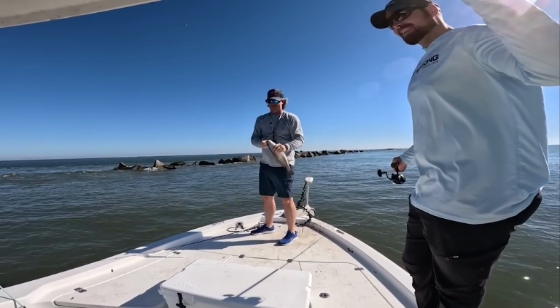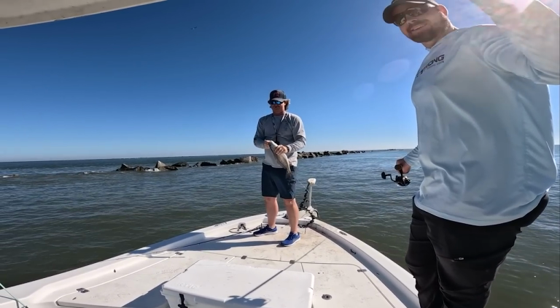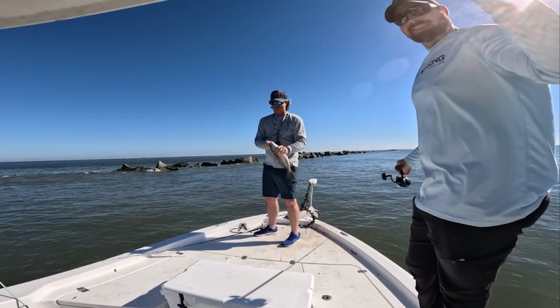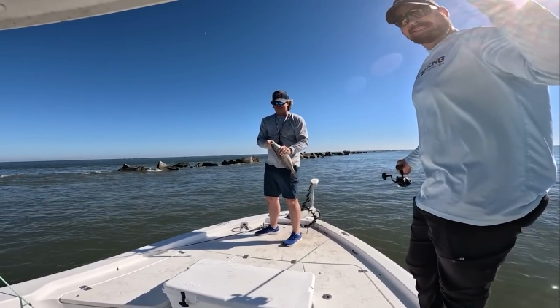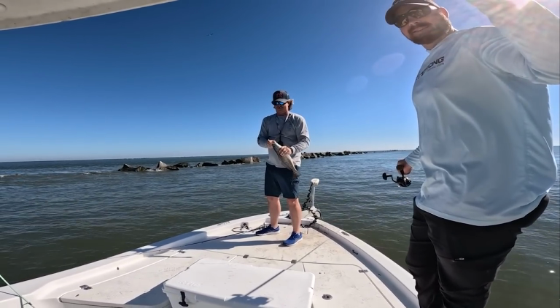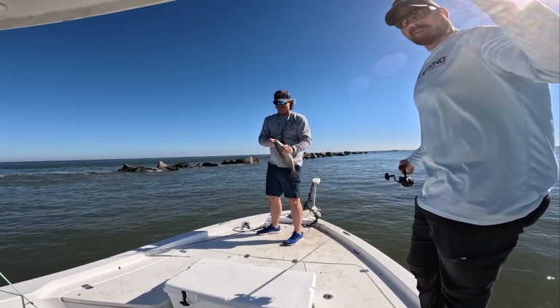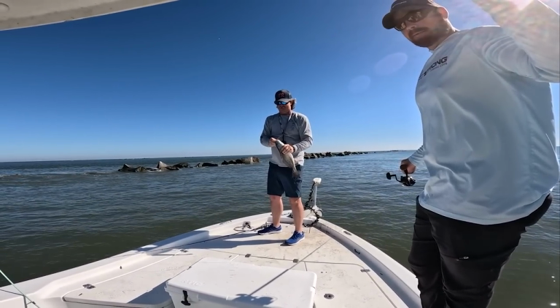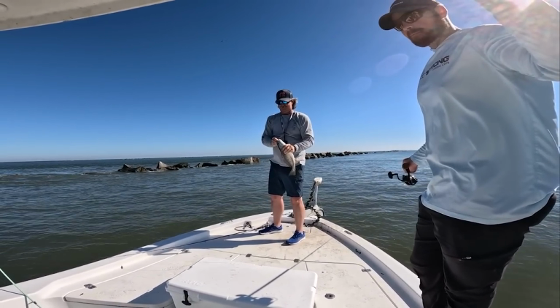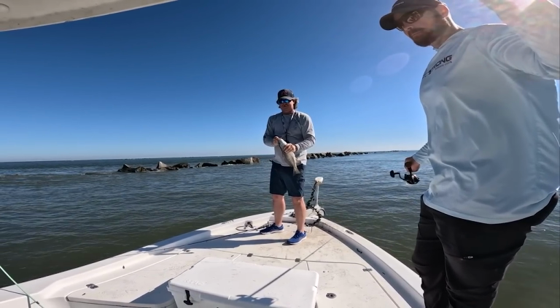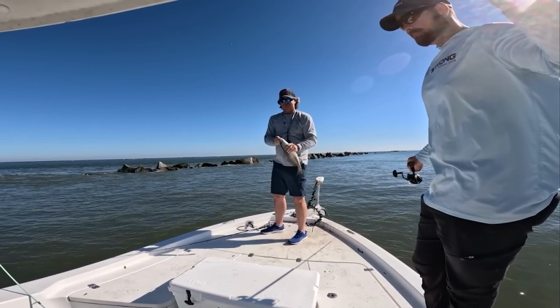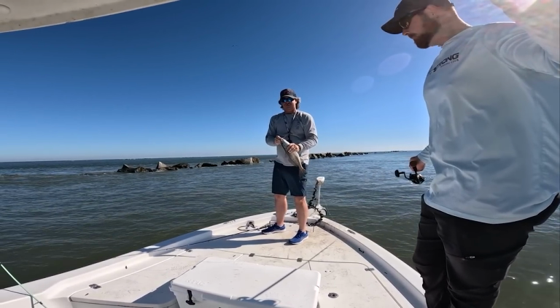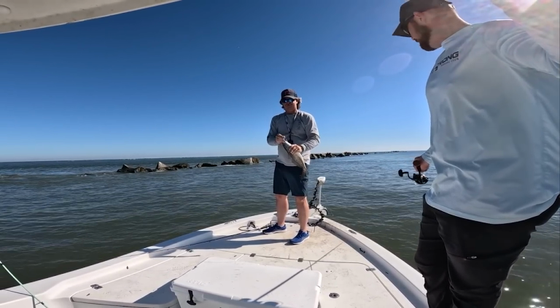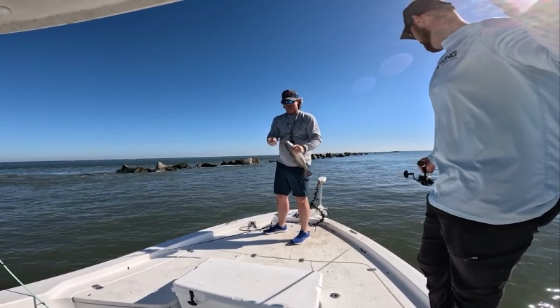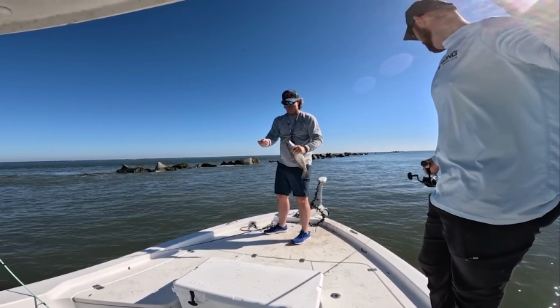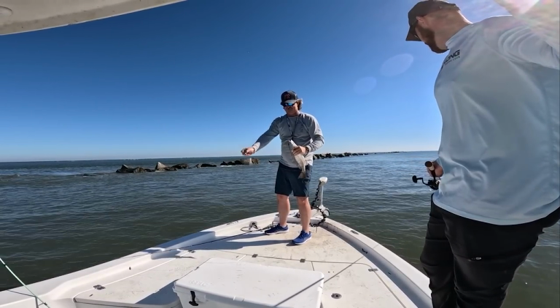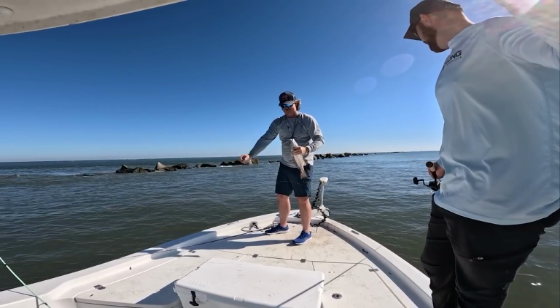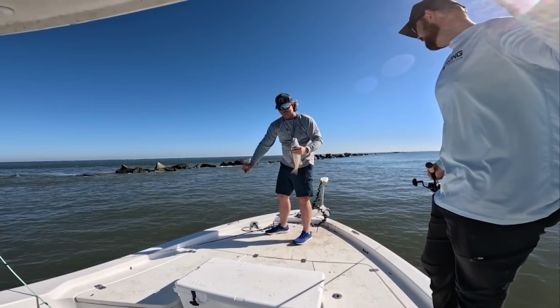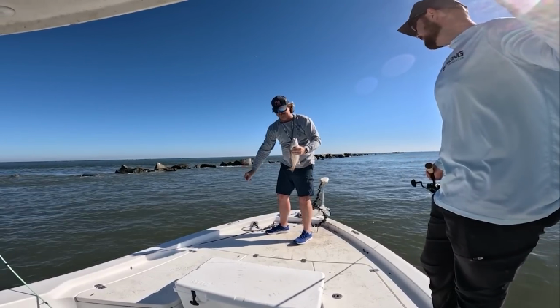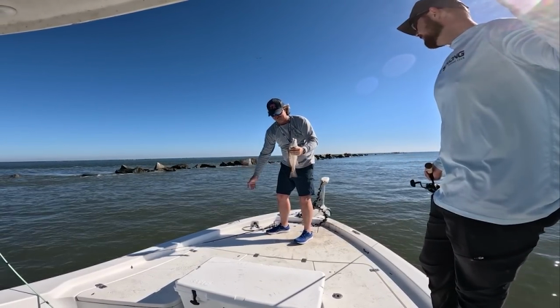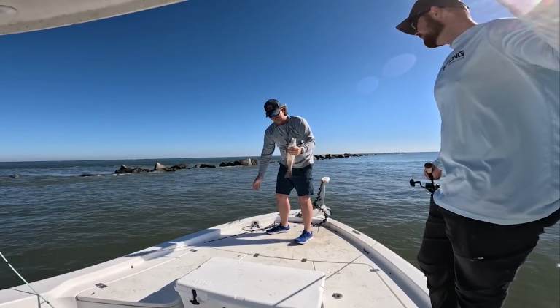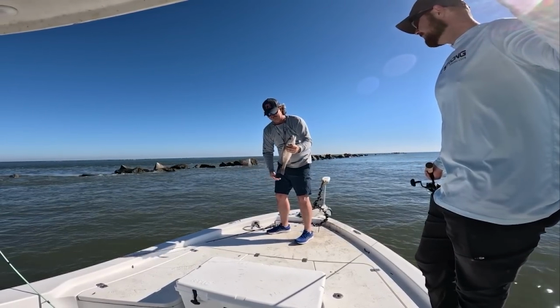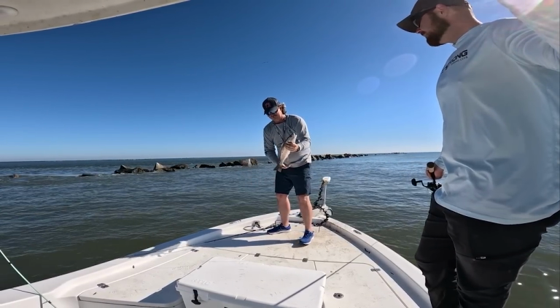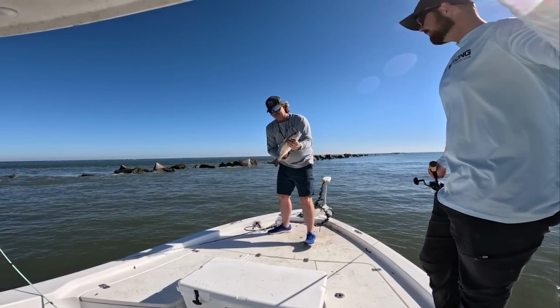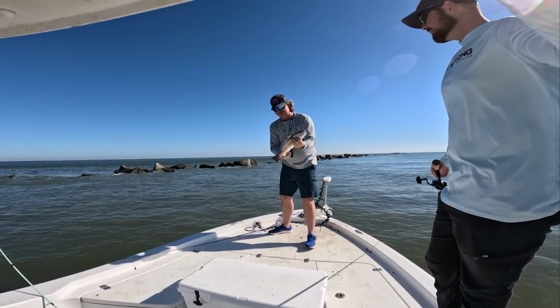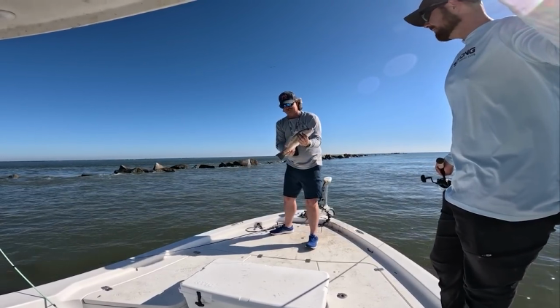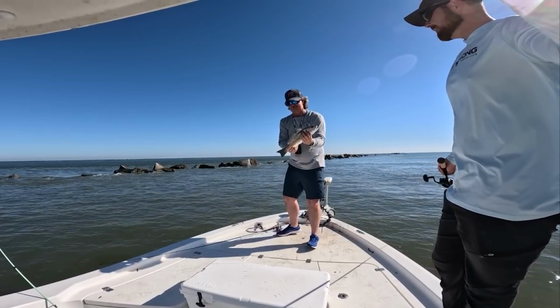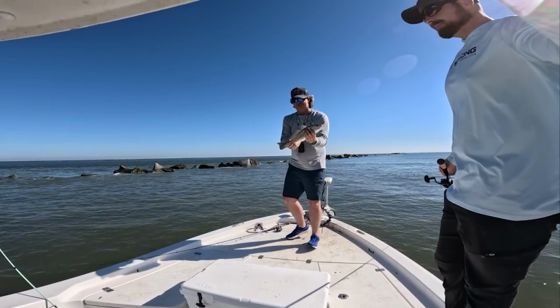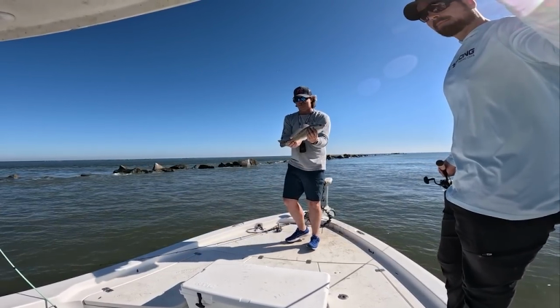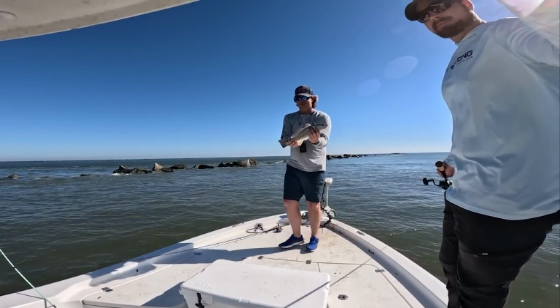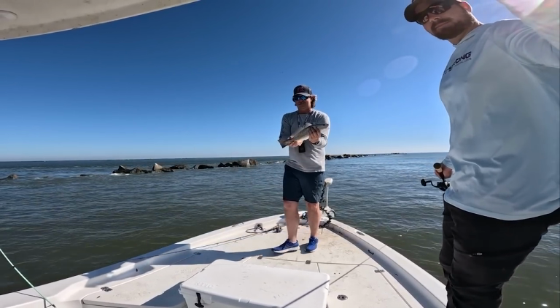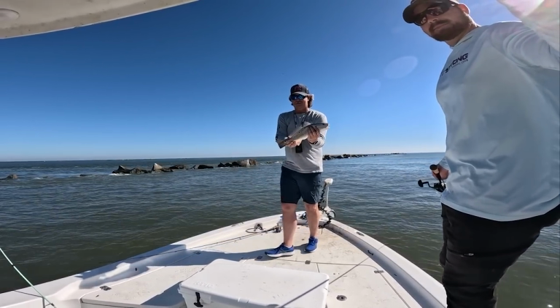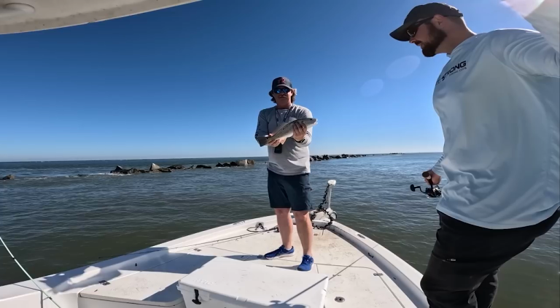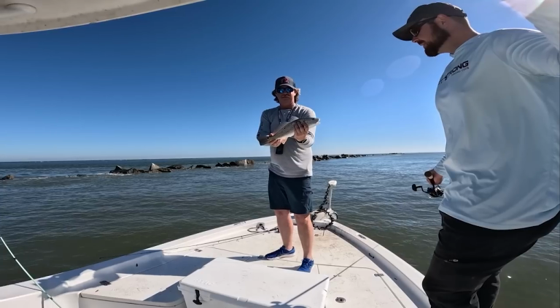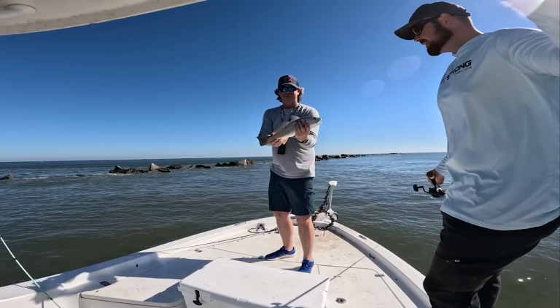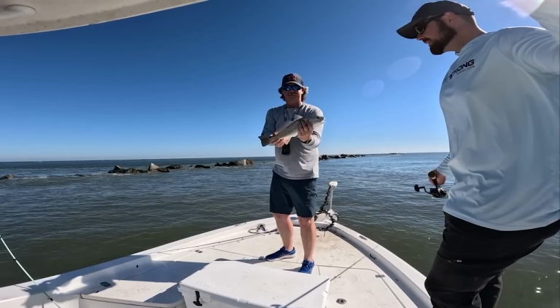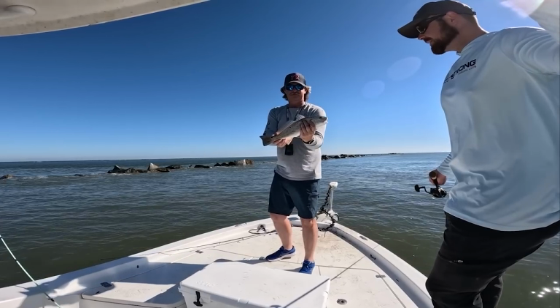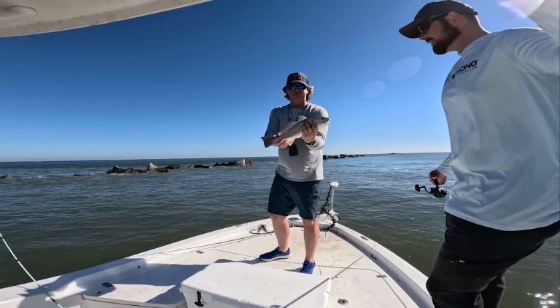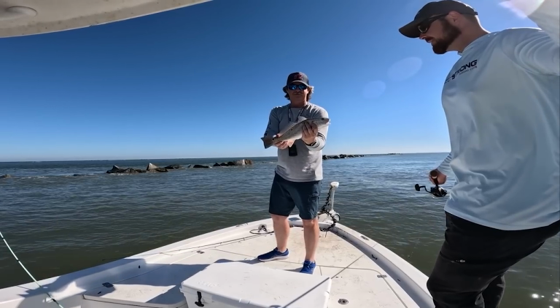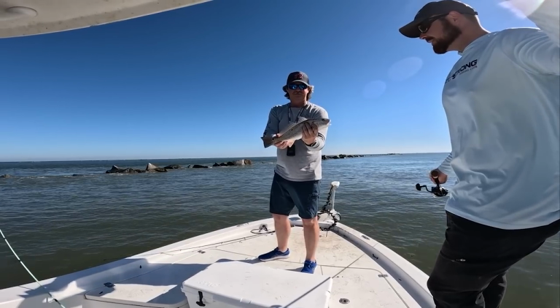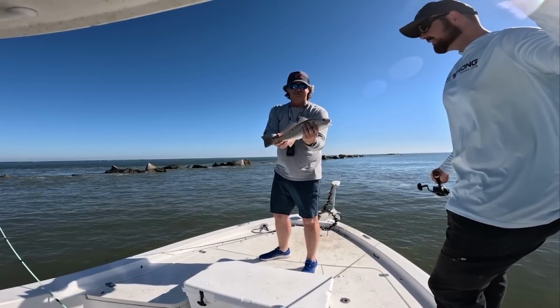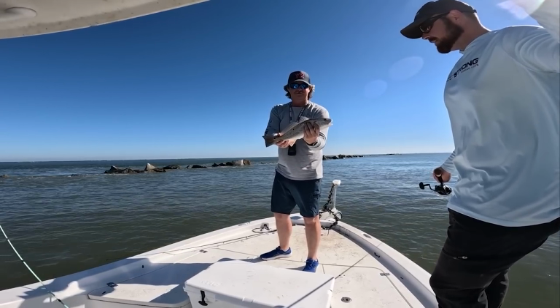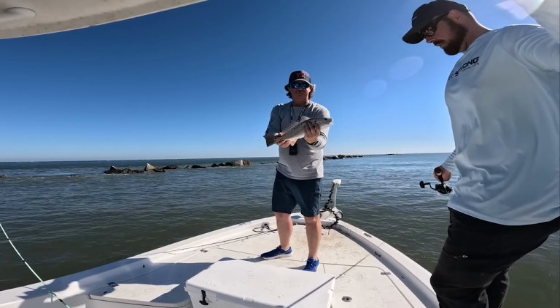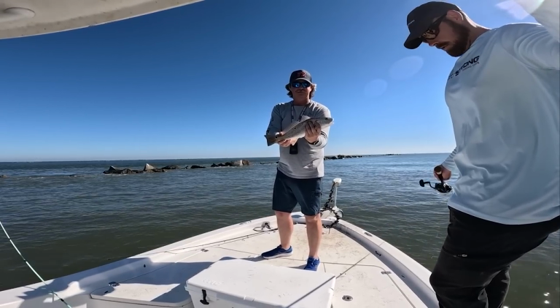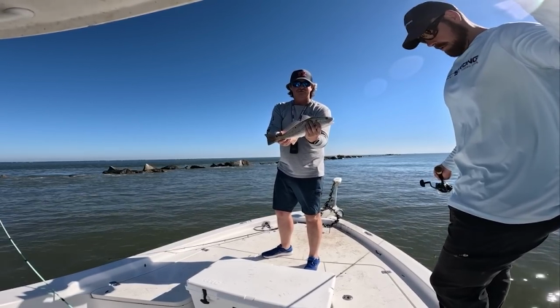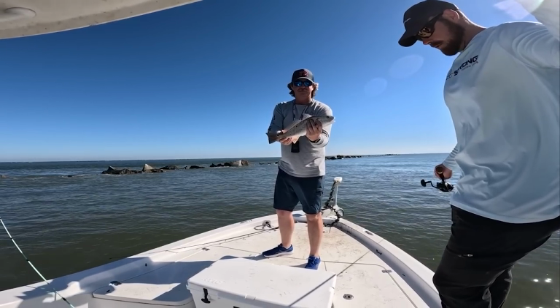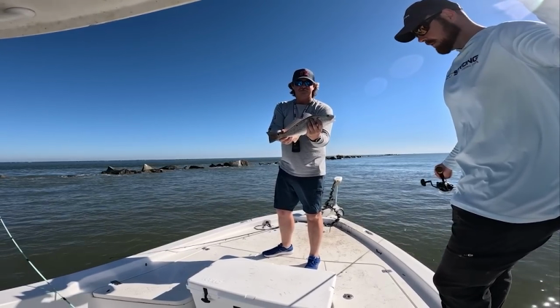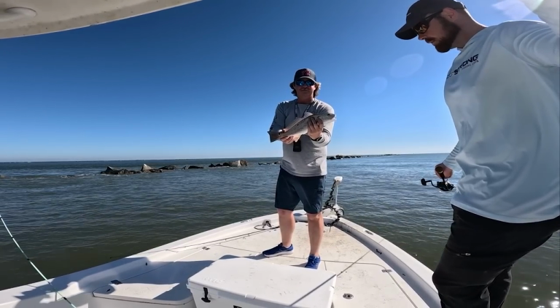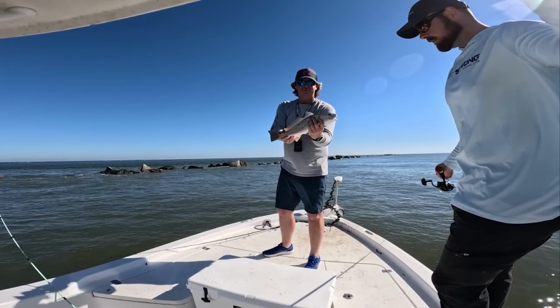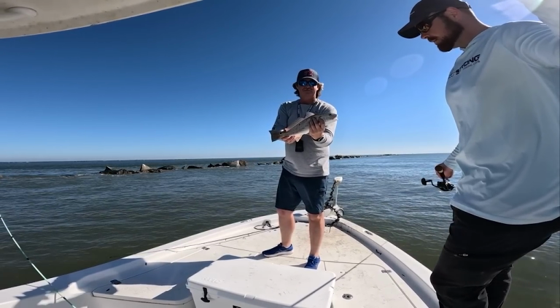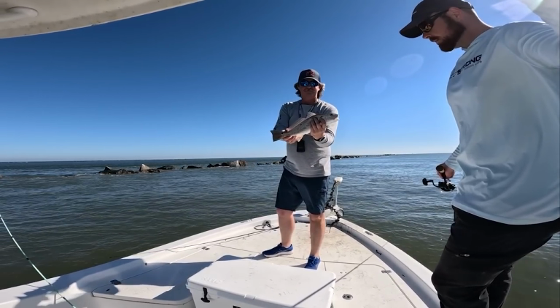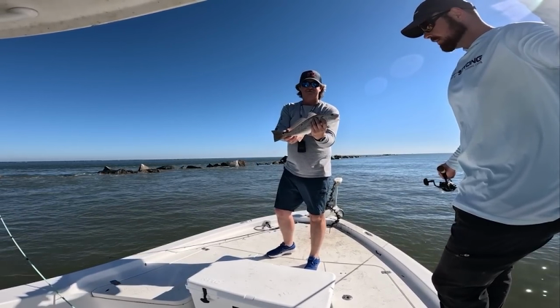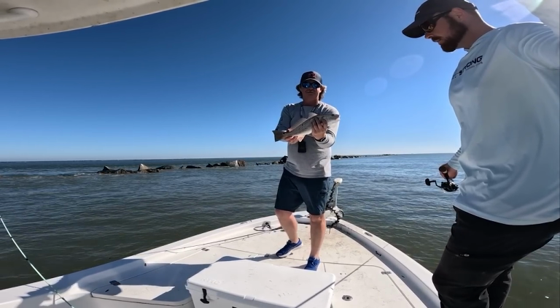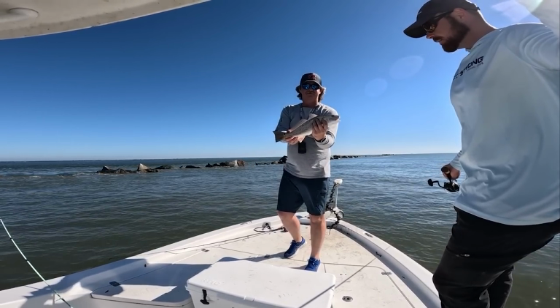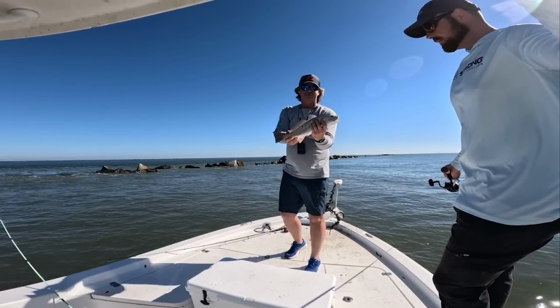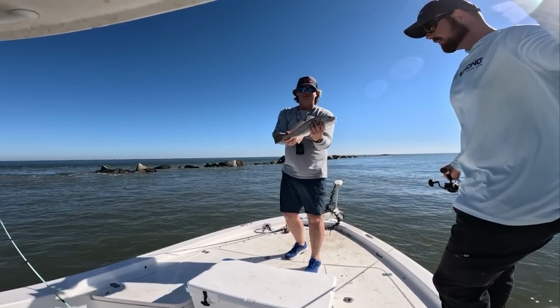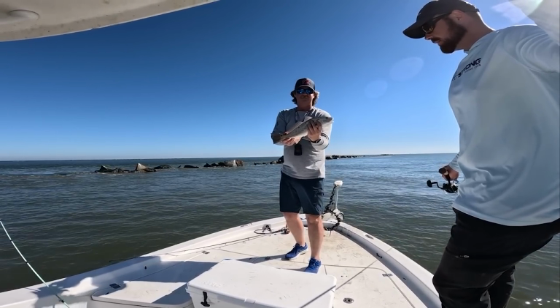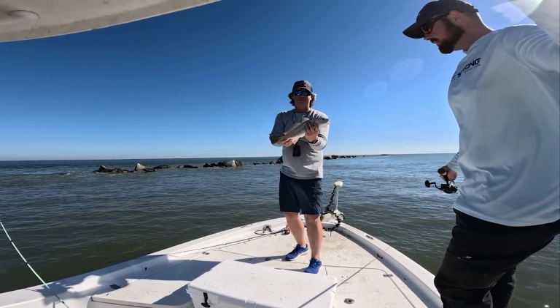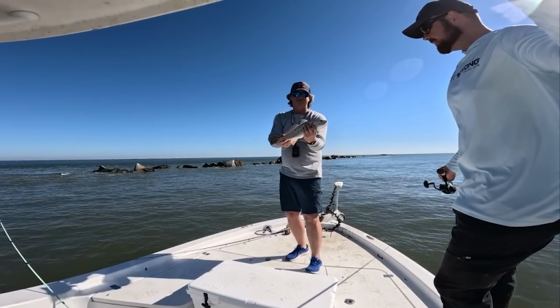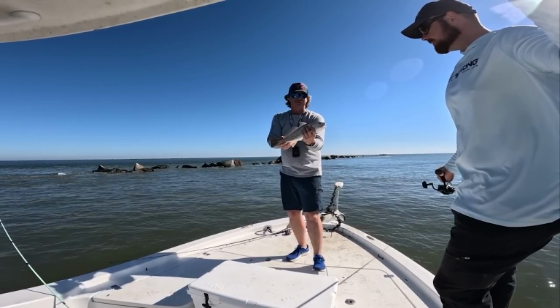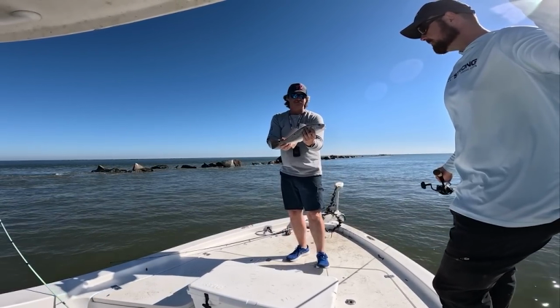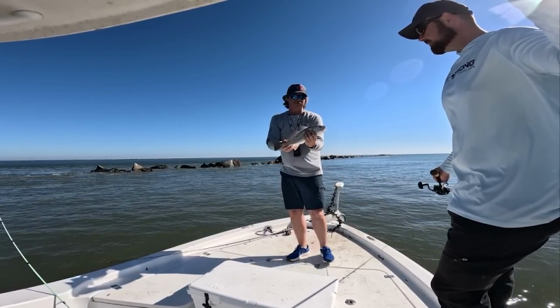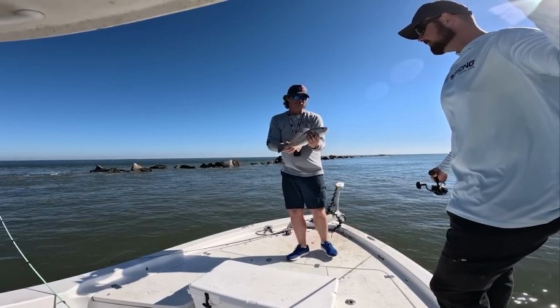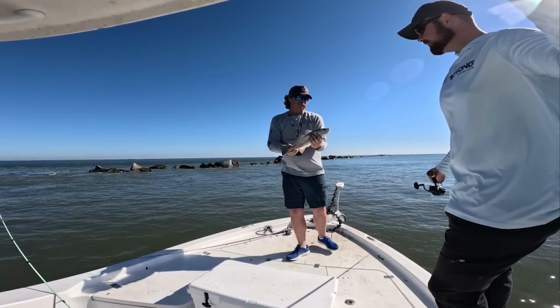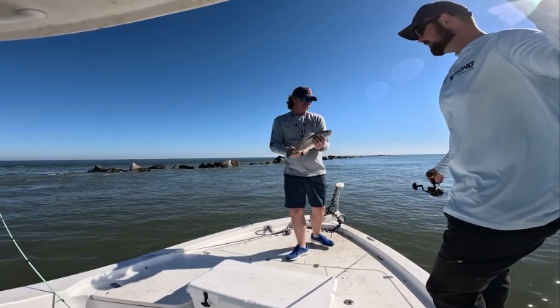Throwing fiddler crabs out here — Ryan caught a redfish right here at the jetty. Nice fish, buddy. Beautiful fish.